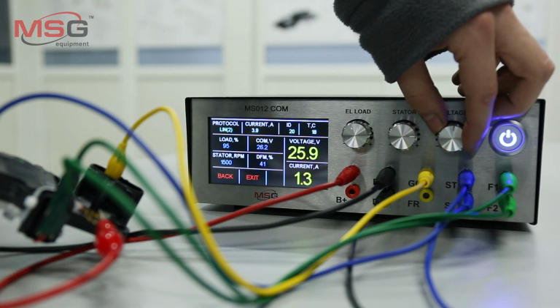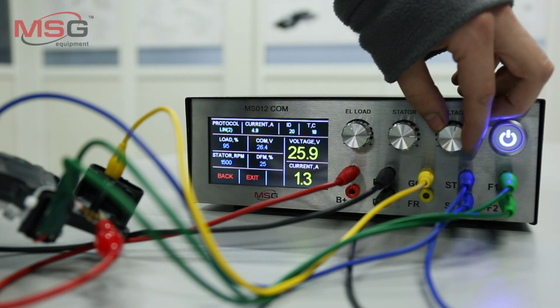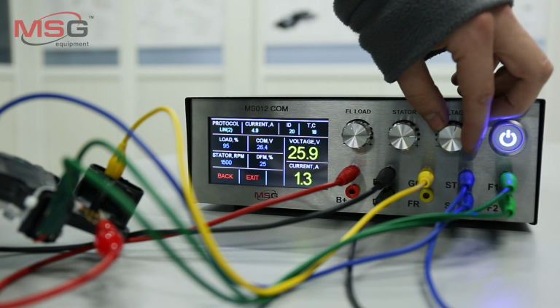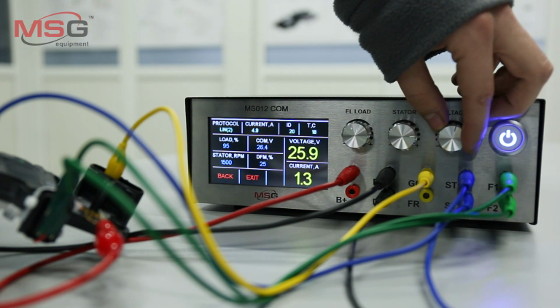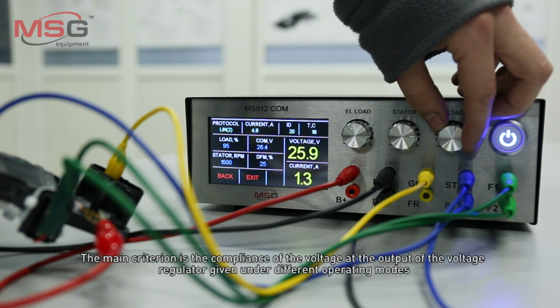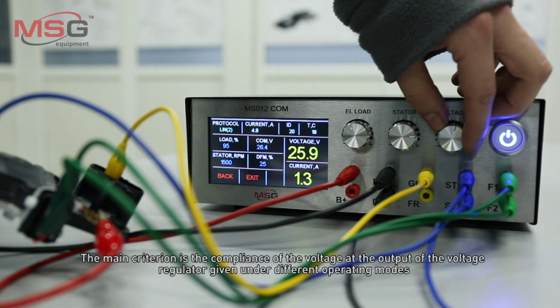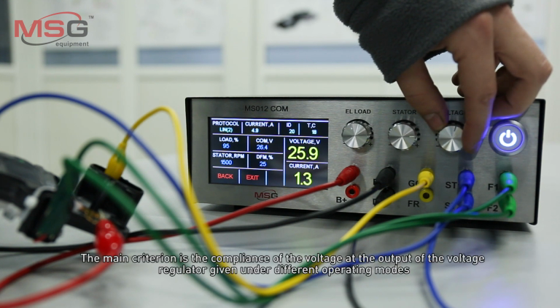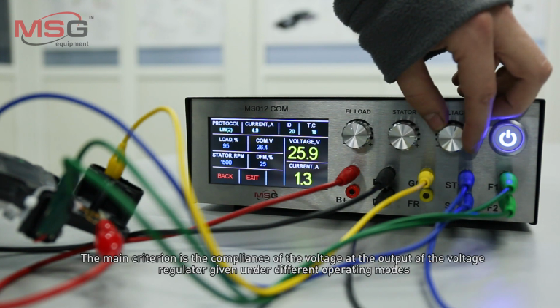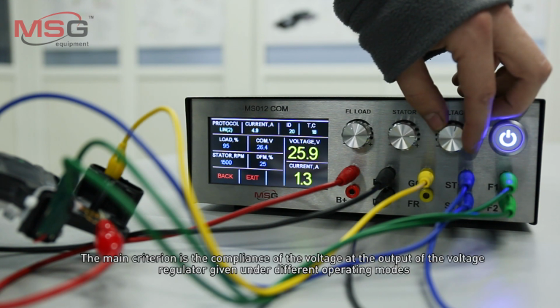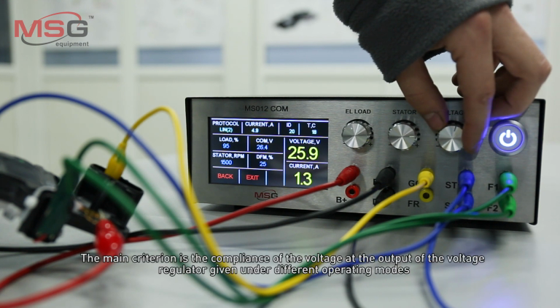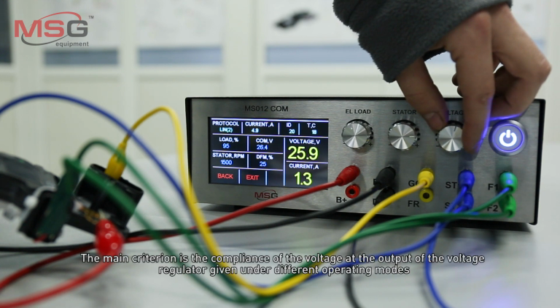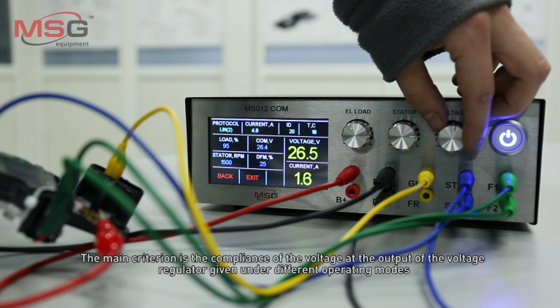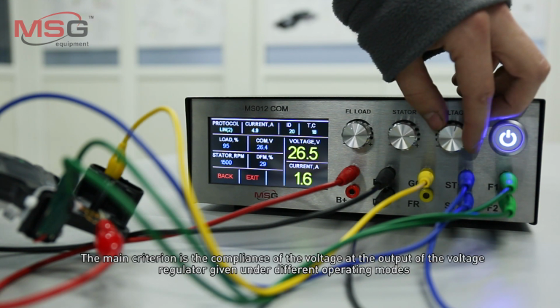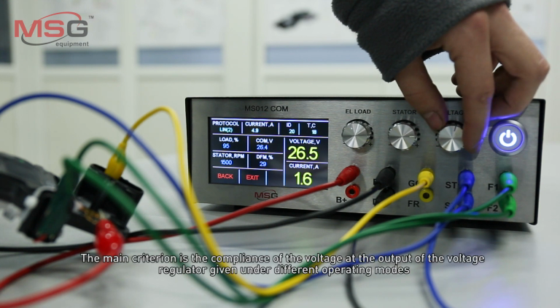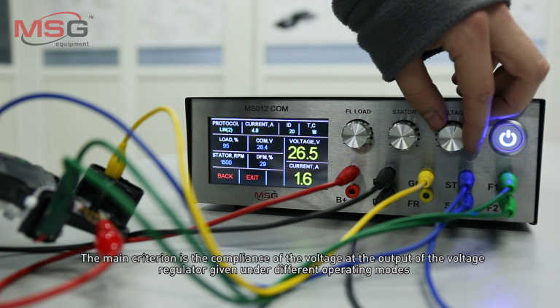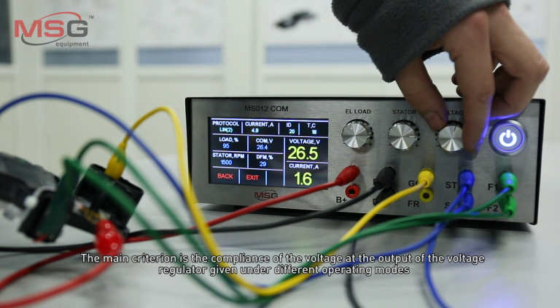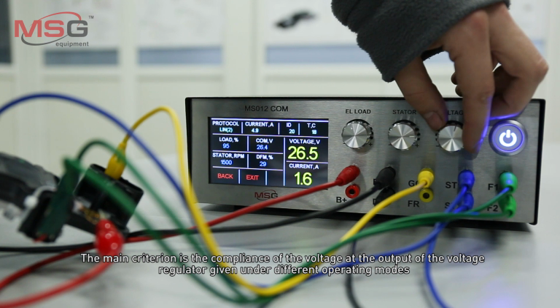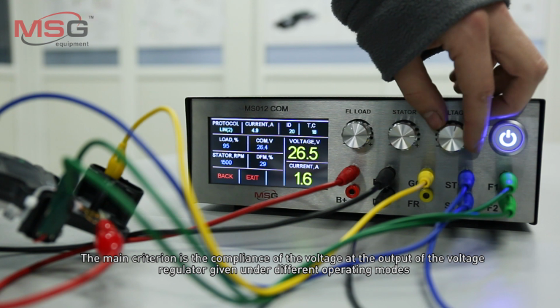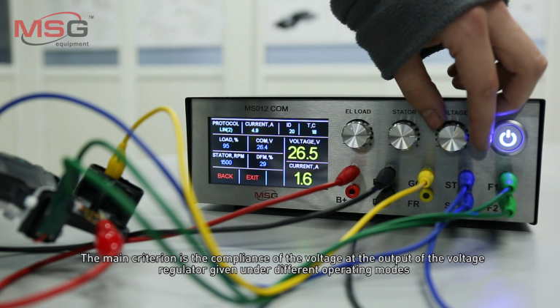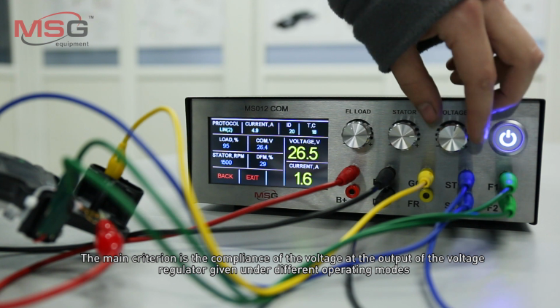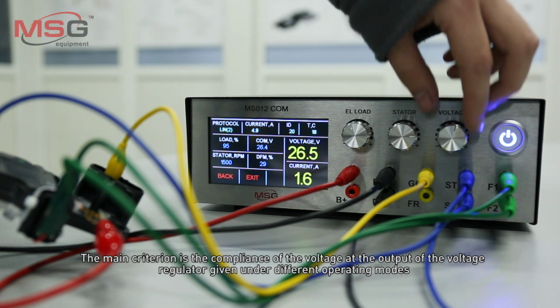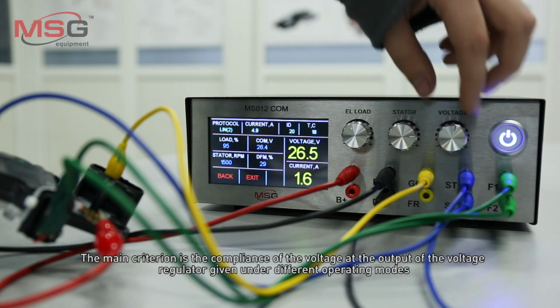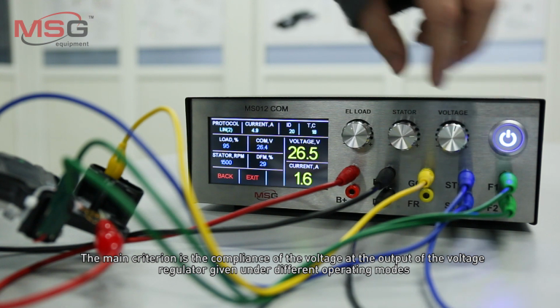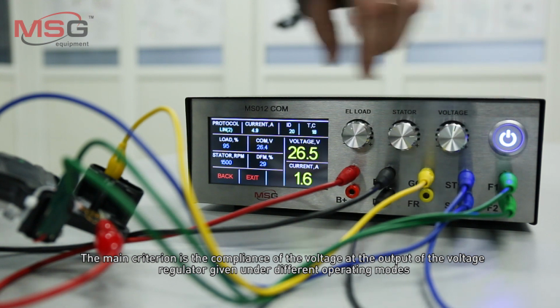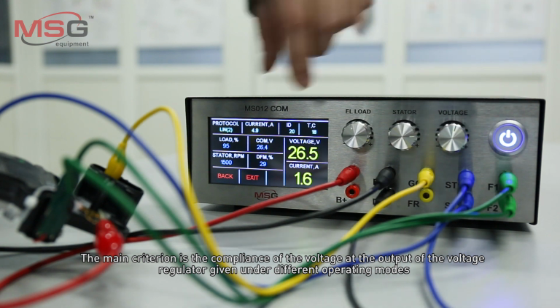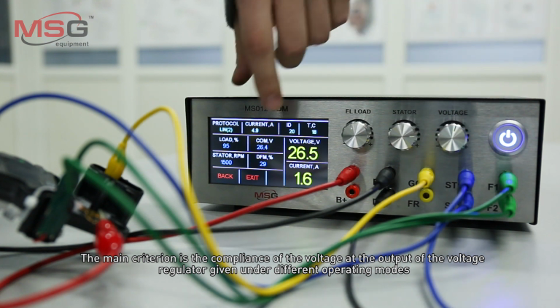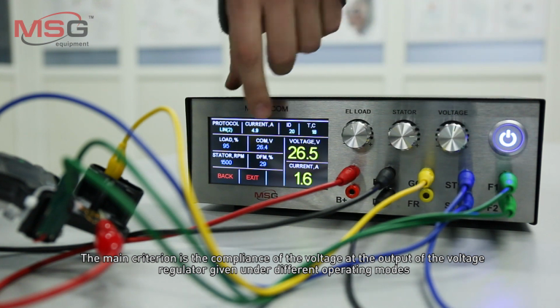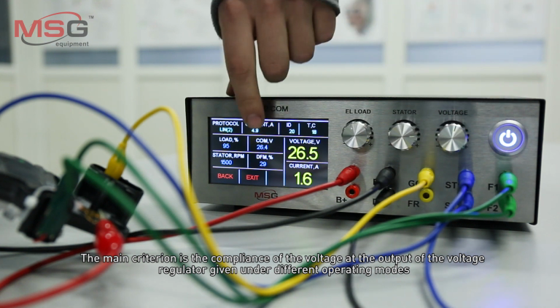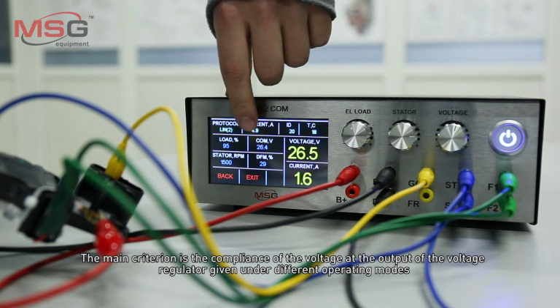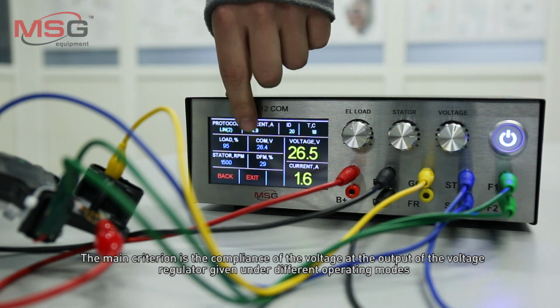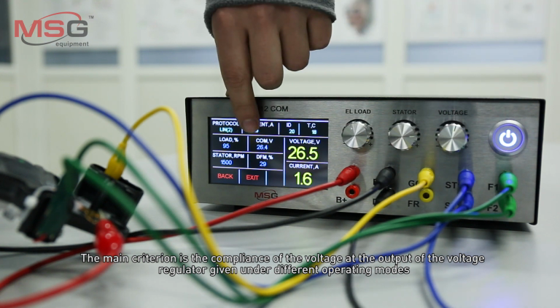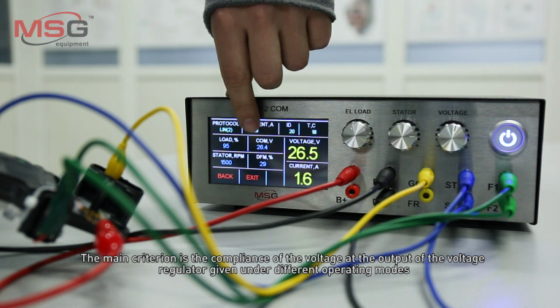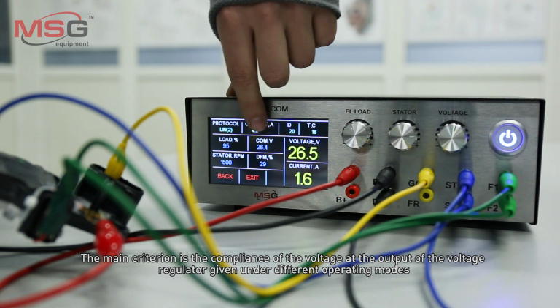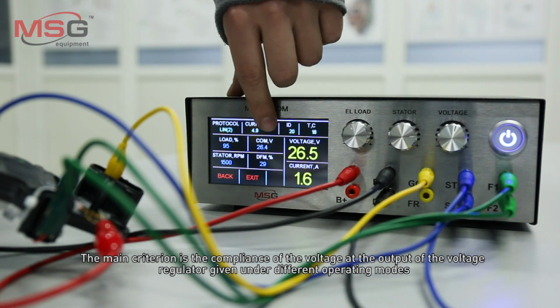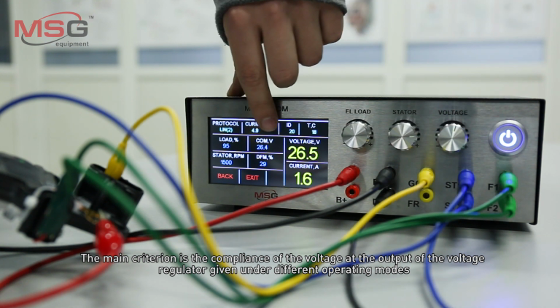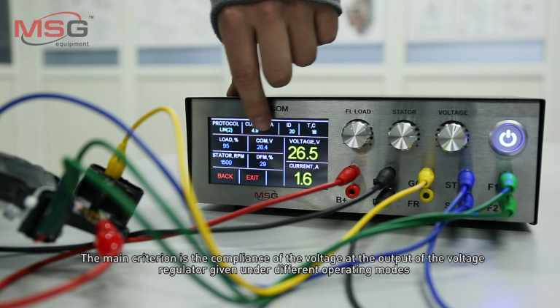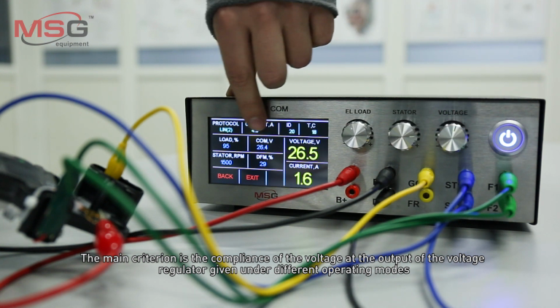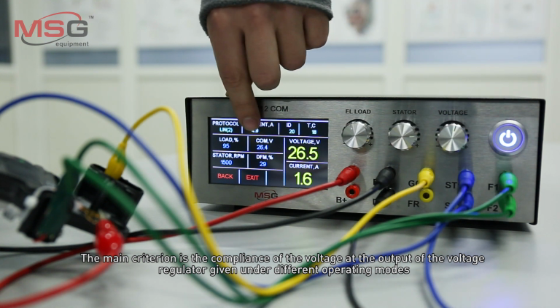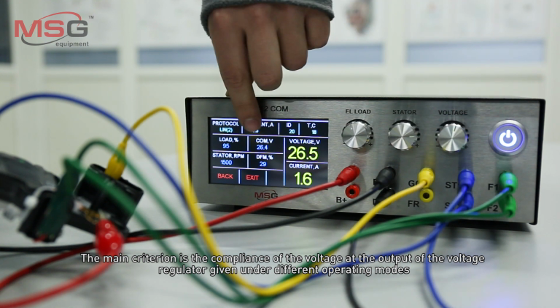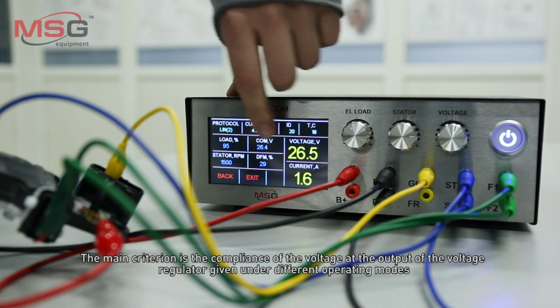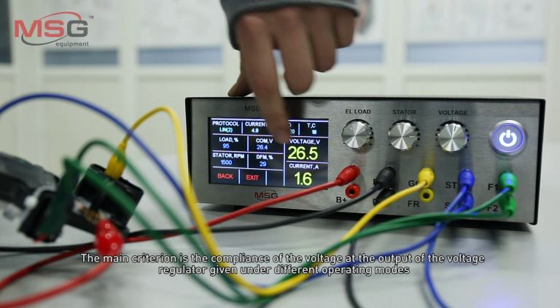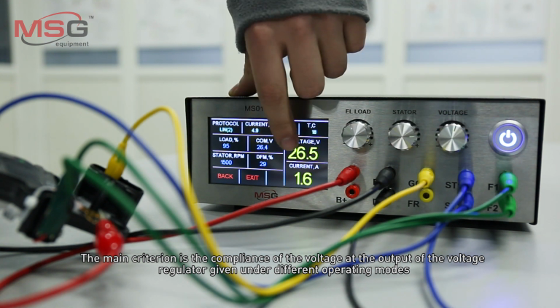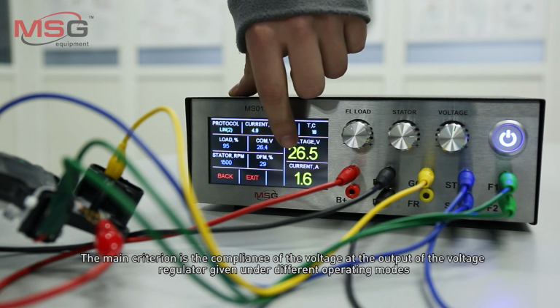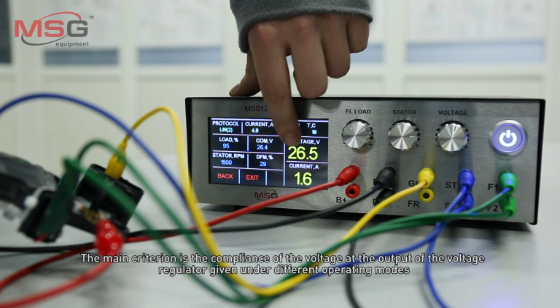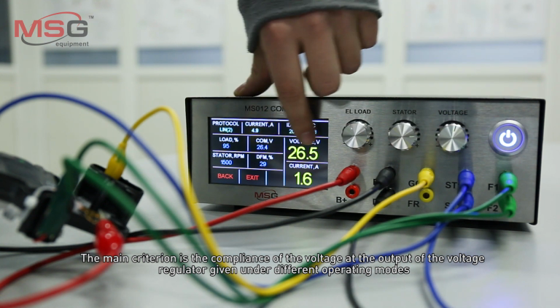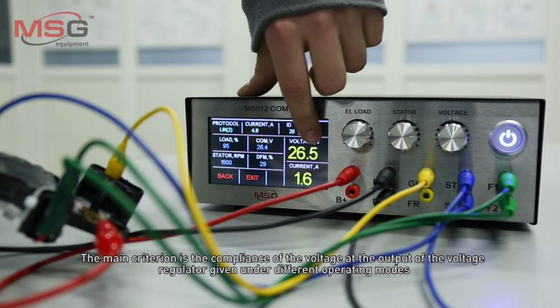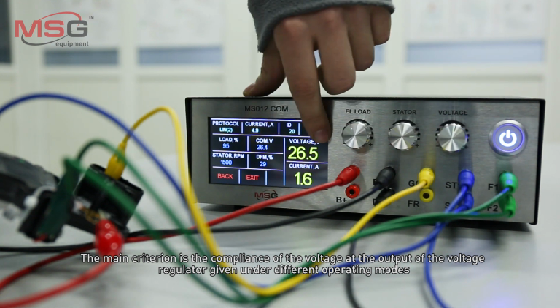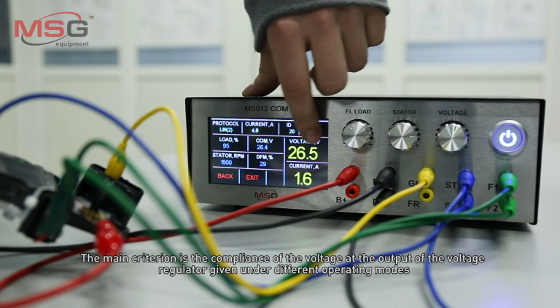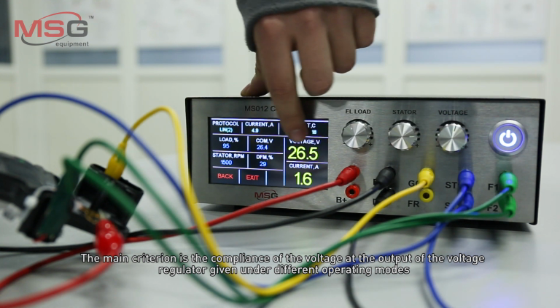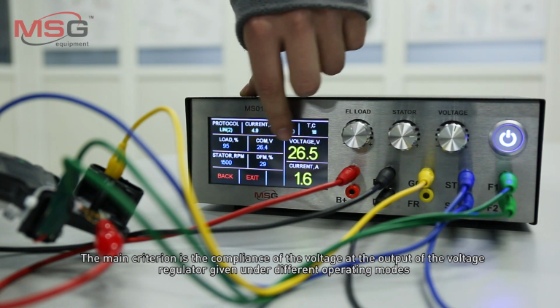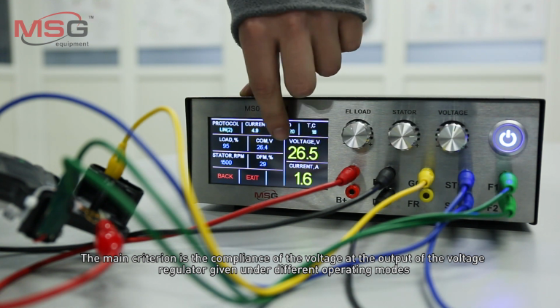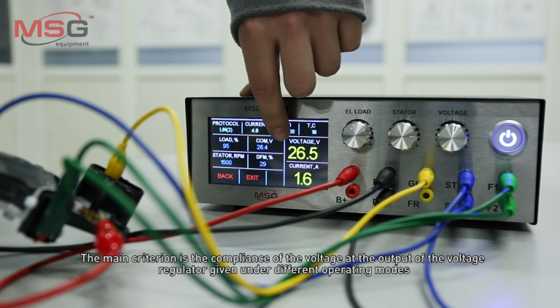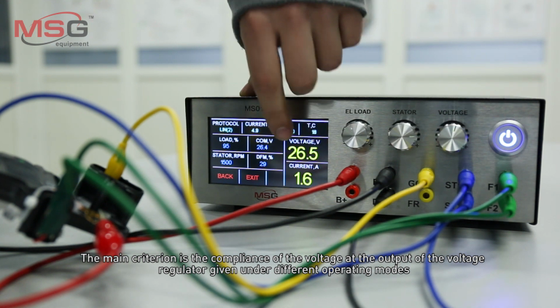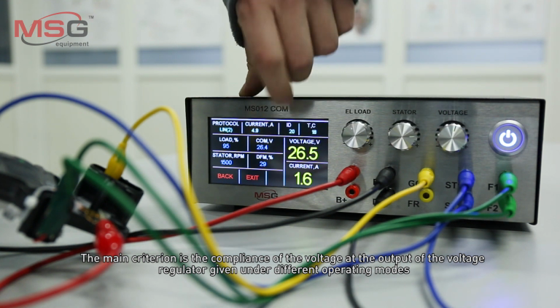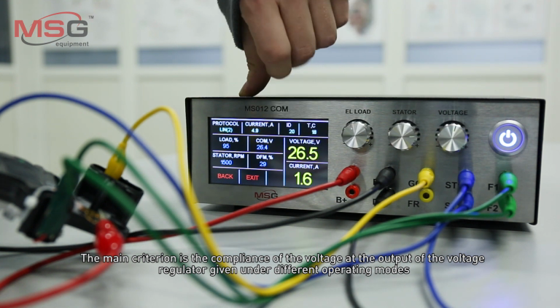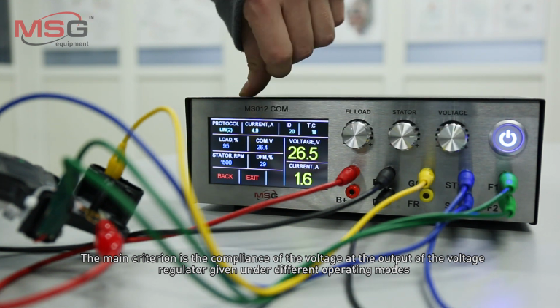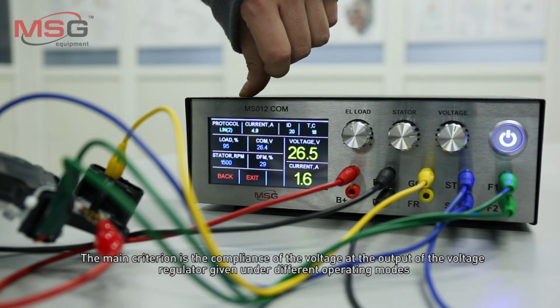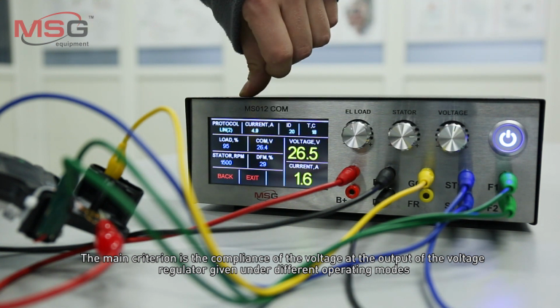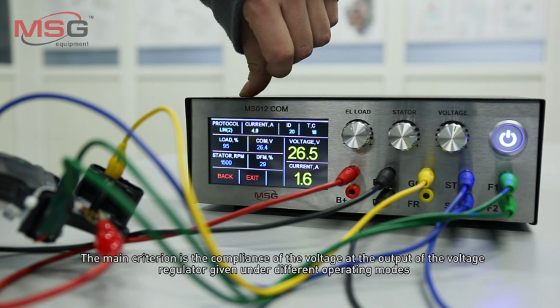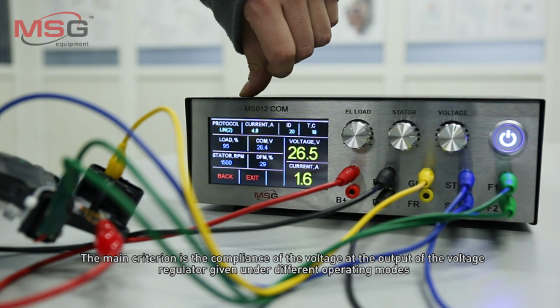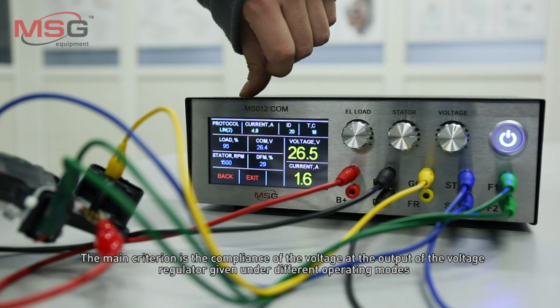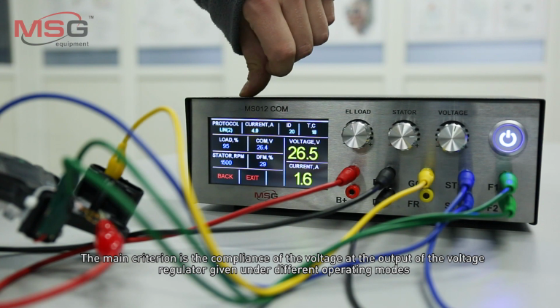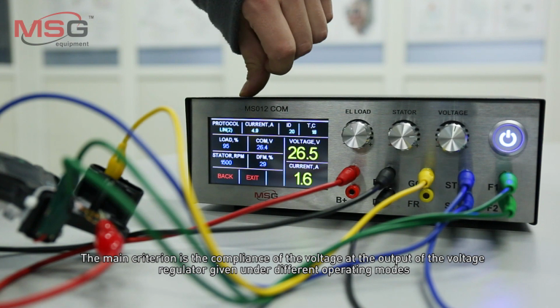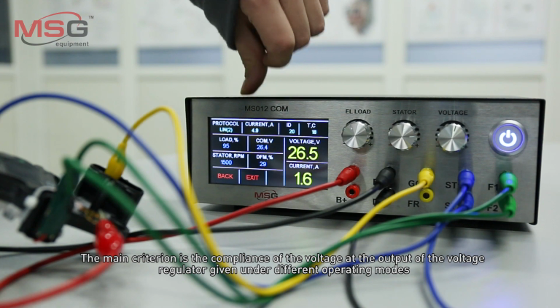The main criterion is the compliance of the voltage and the output of the voltage regulator given under different operating modes.